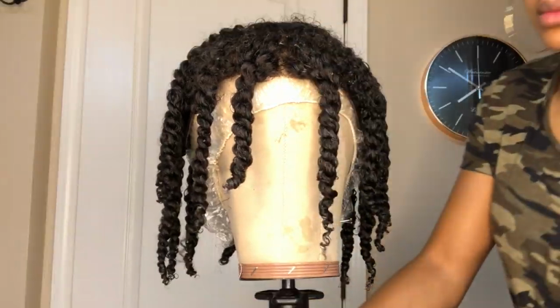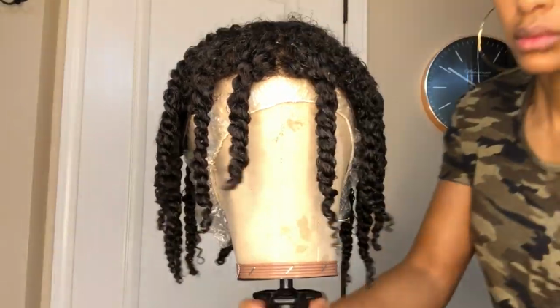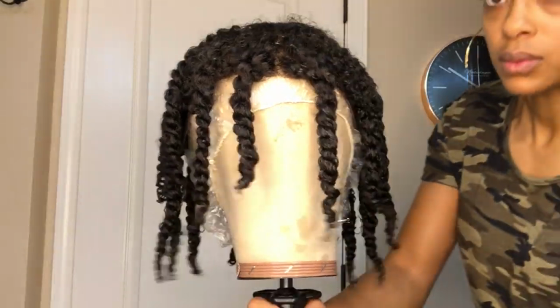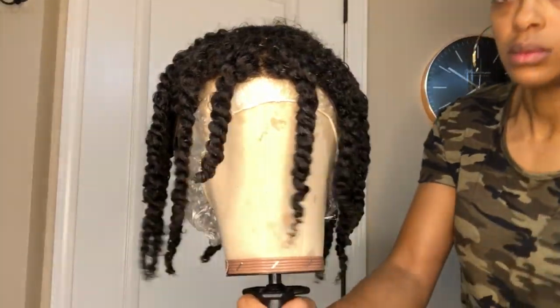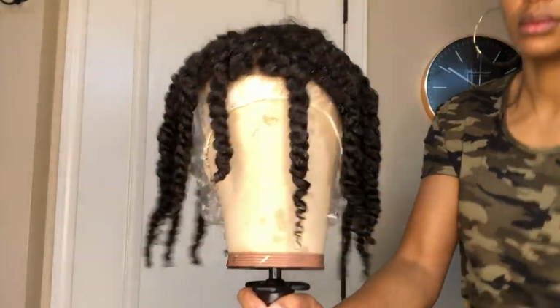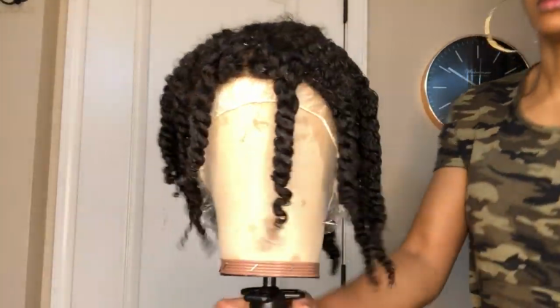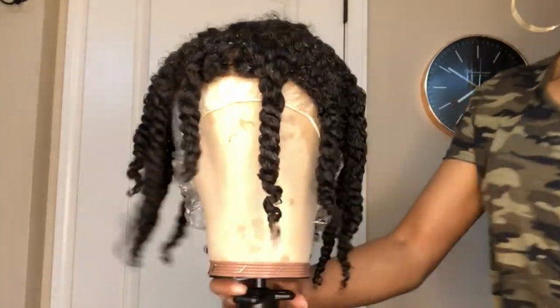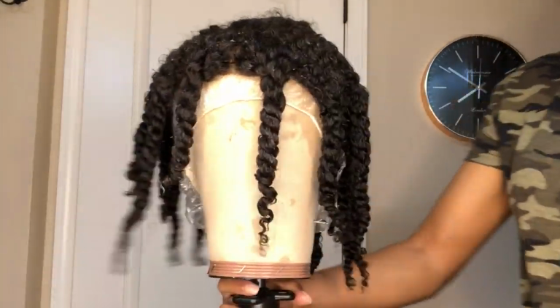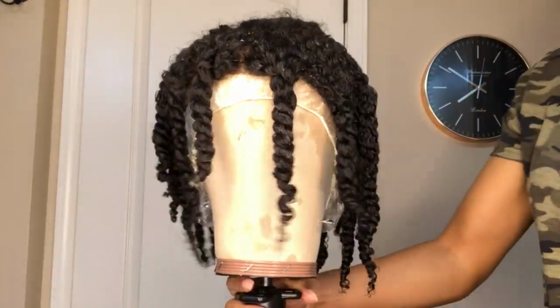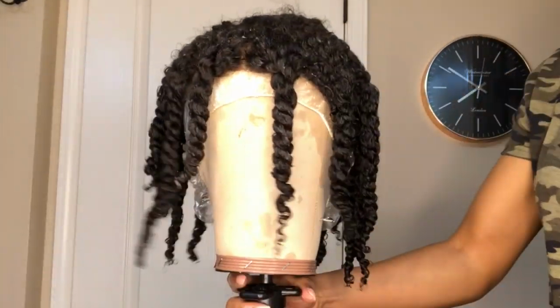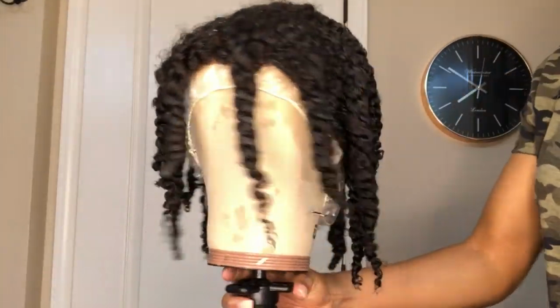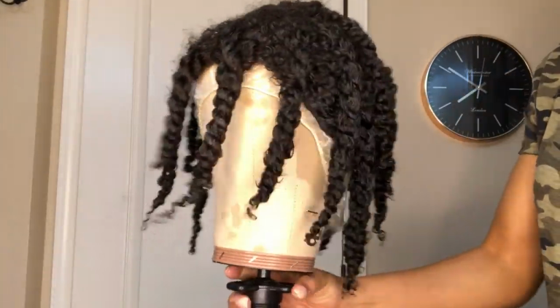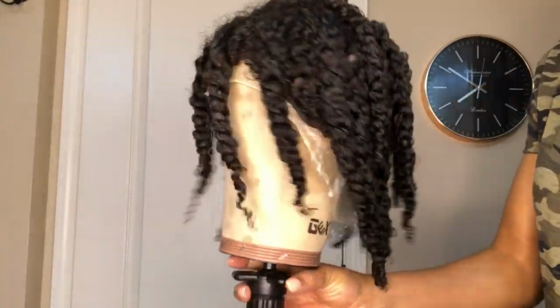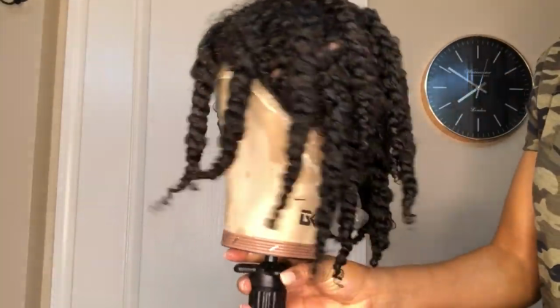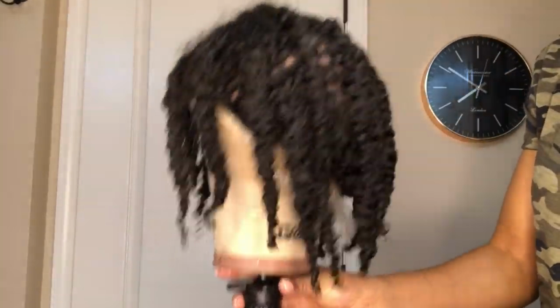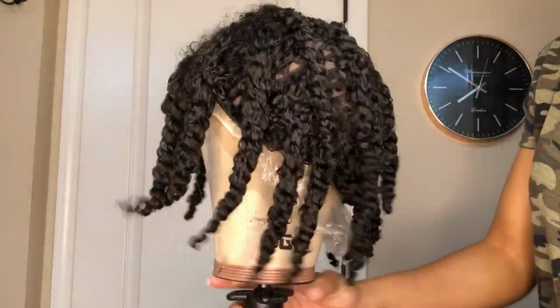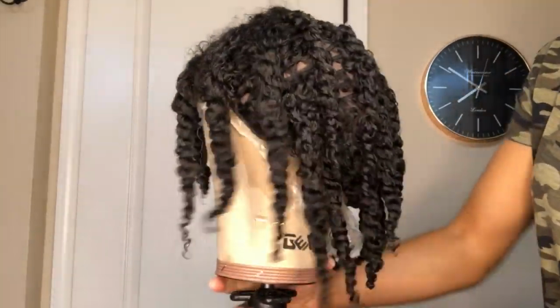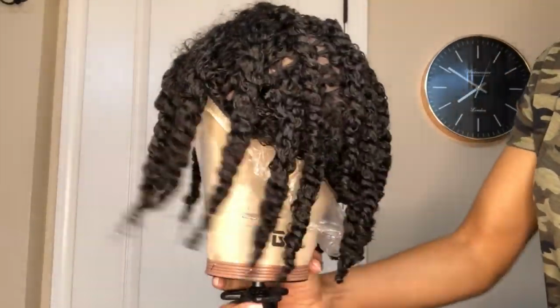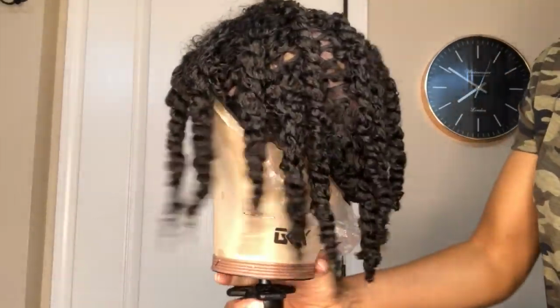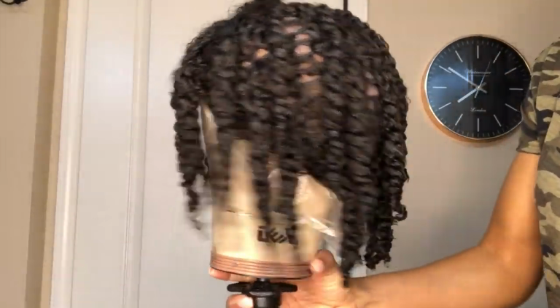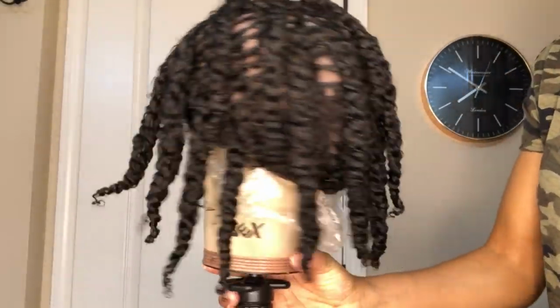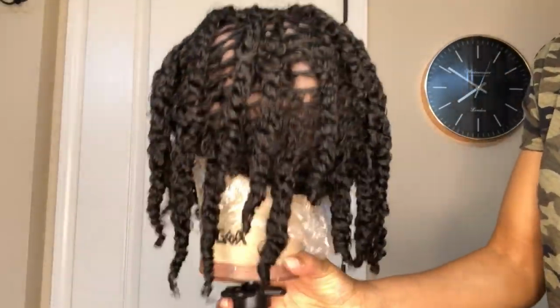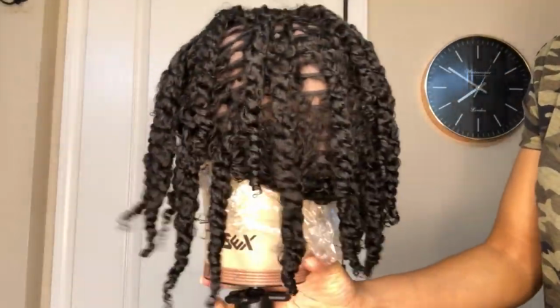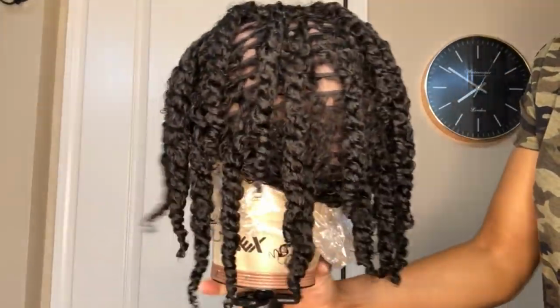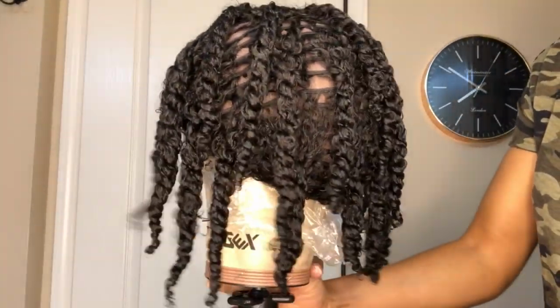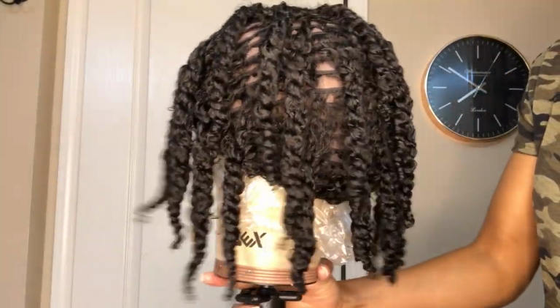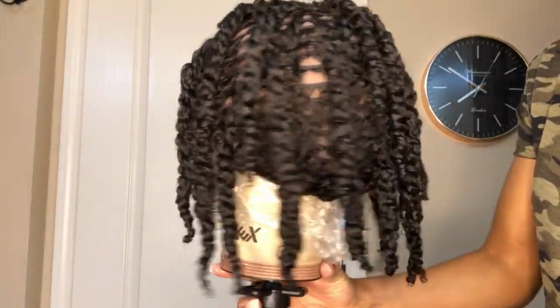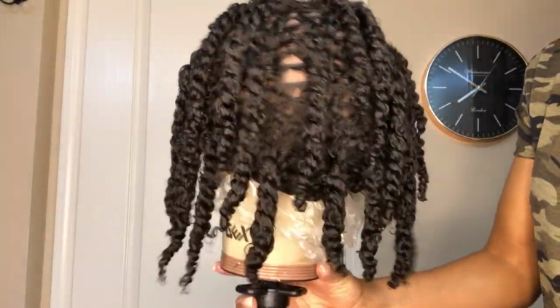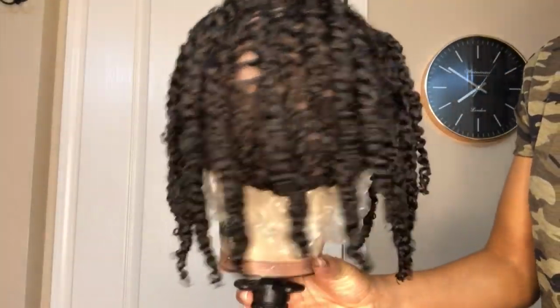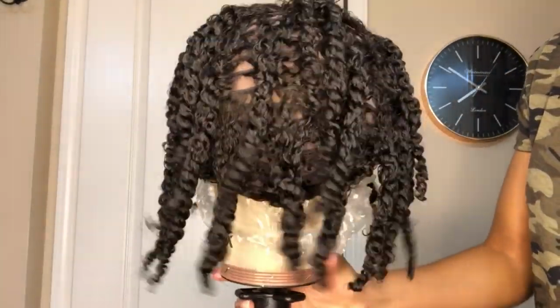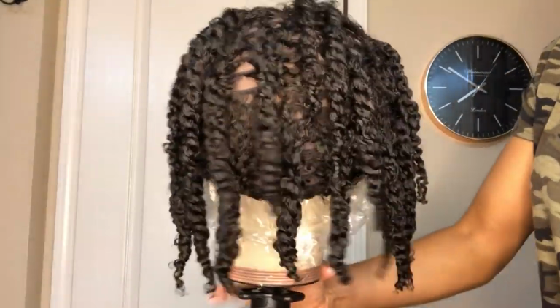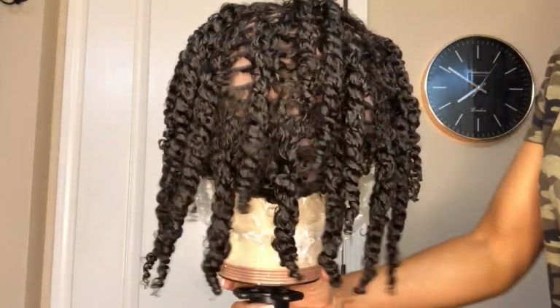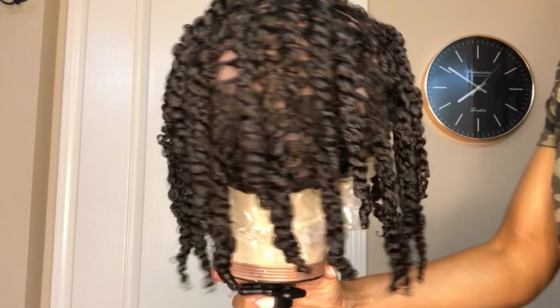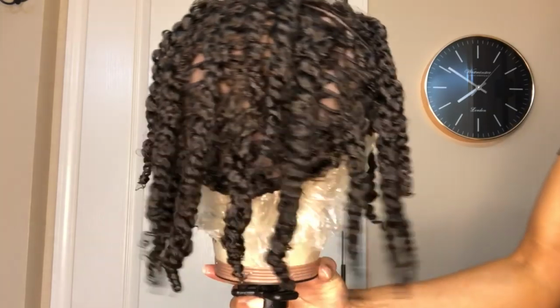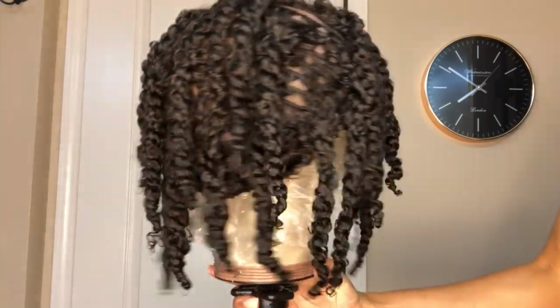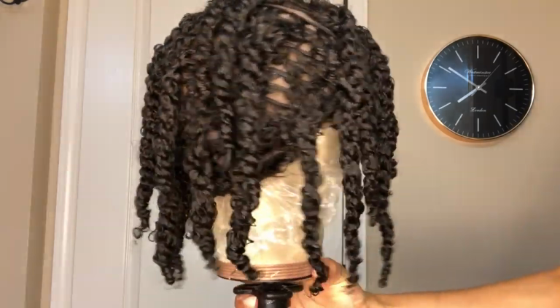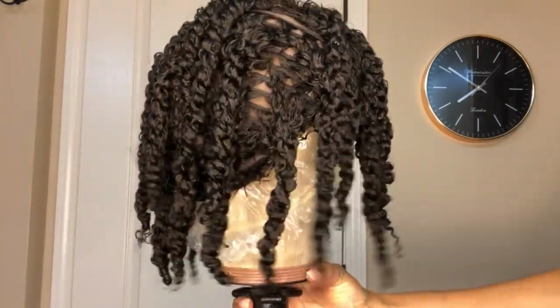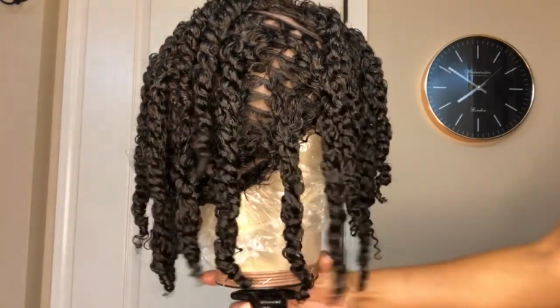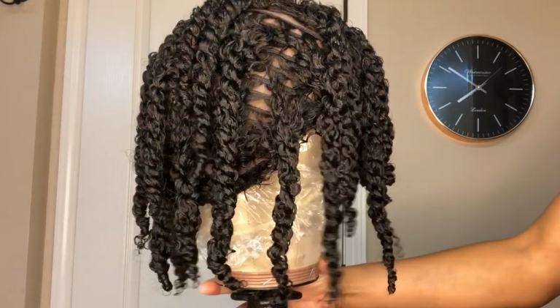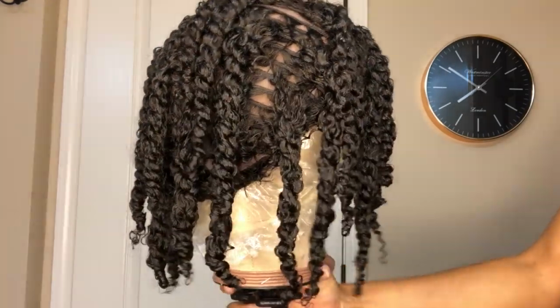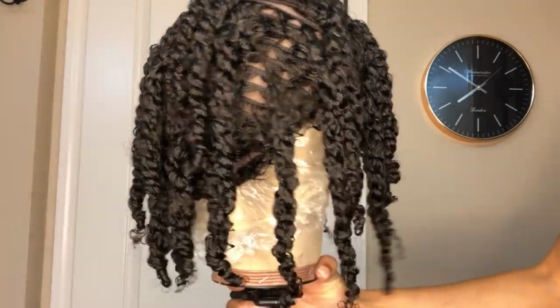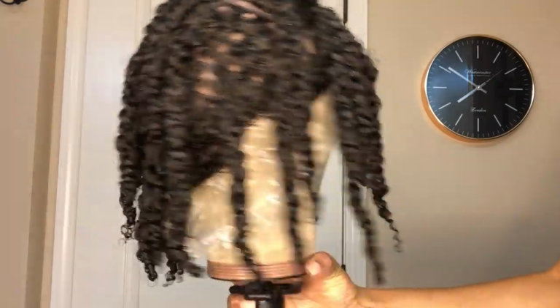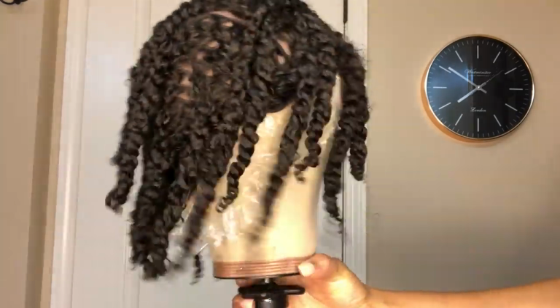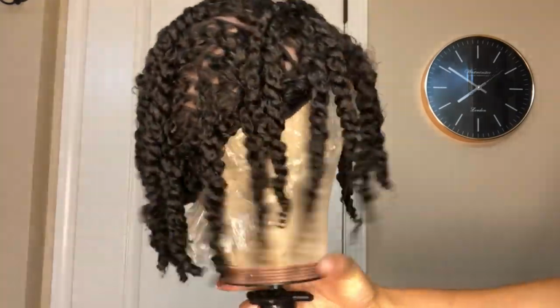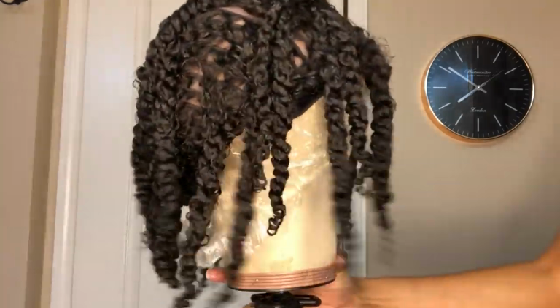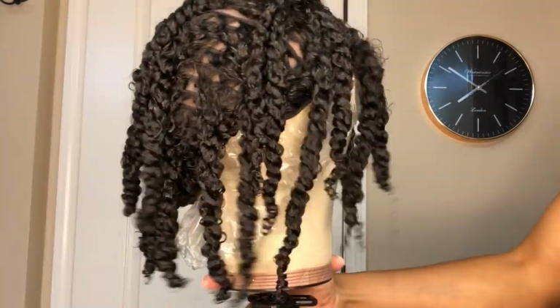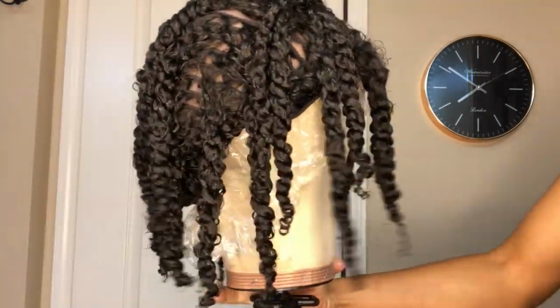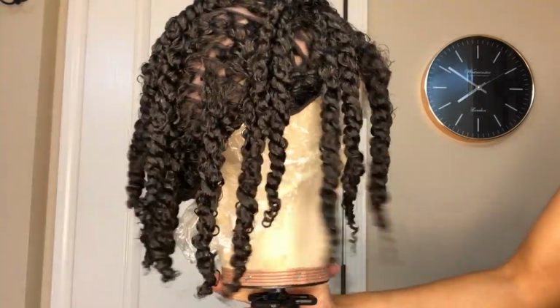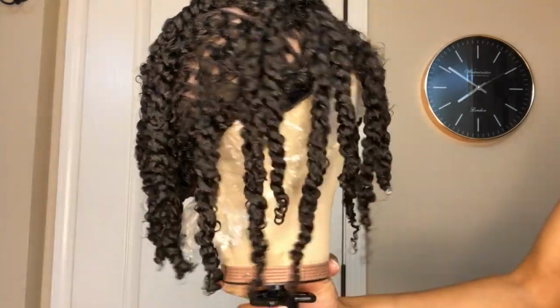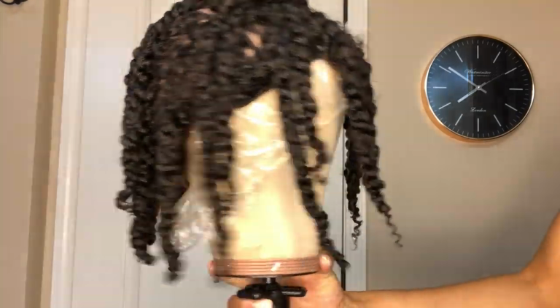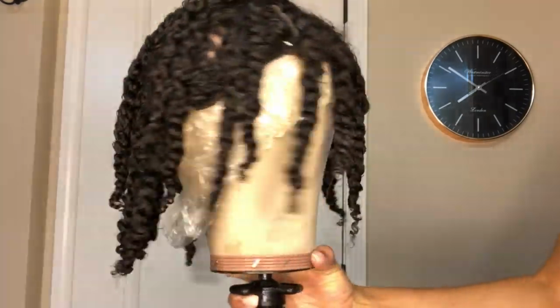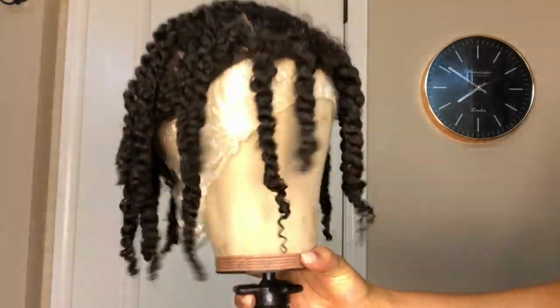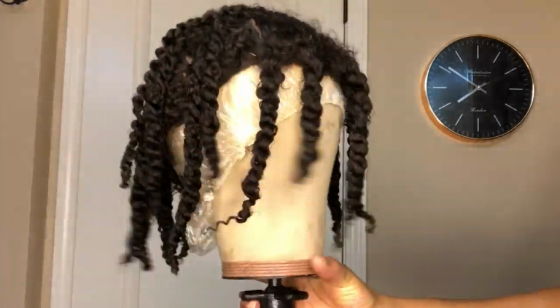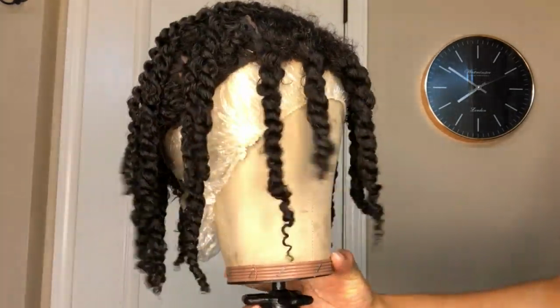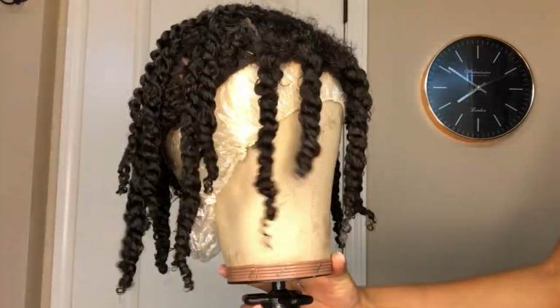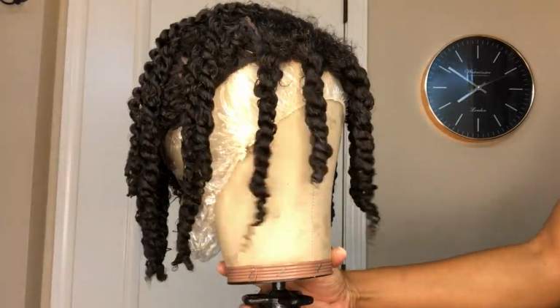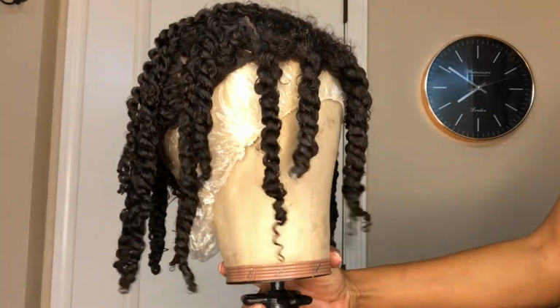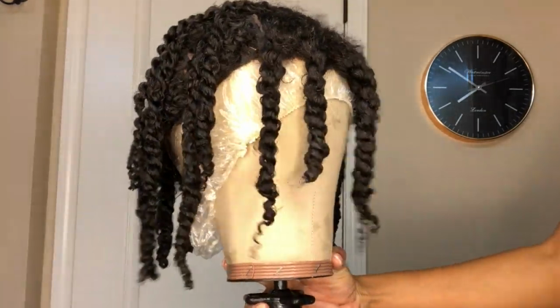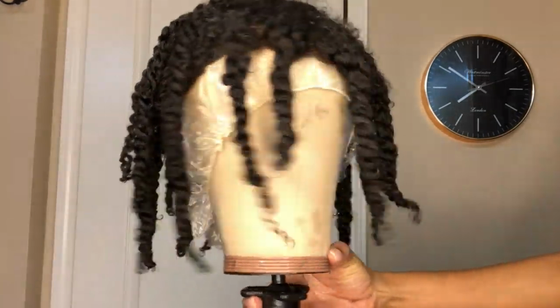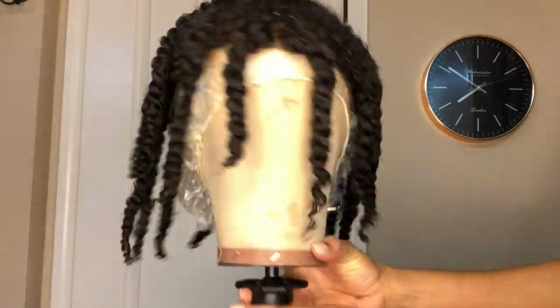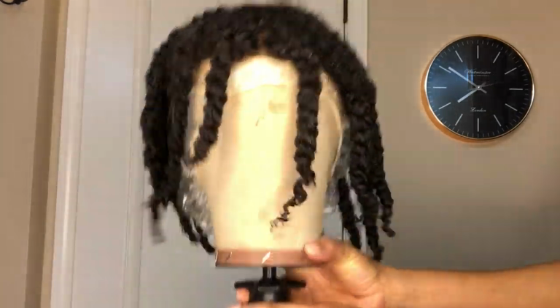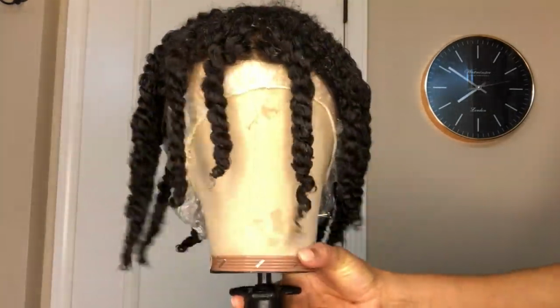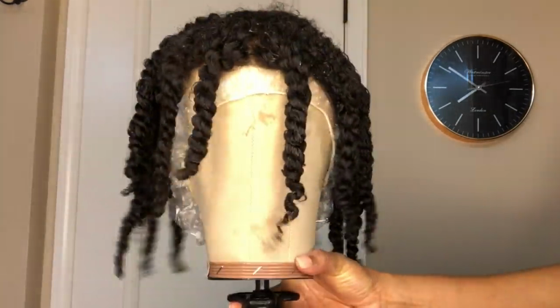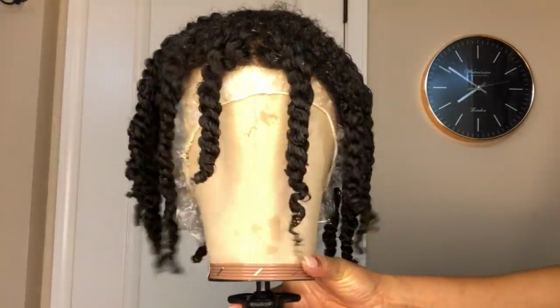I am all done twisting the unit and this is what it looks like. Now I'm going to let this air dry overnight and I'll be back.